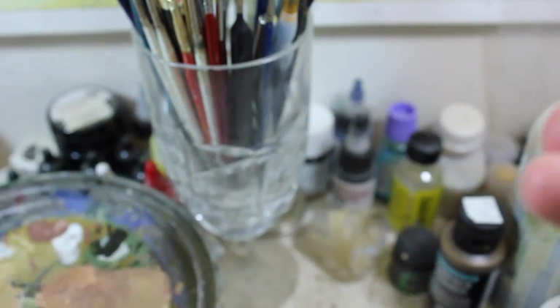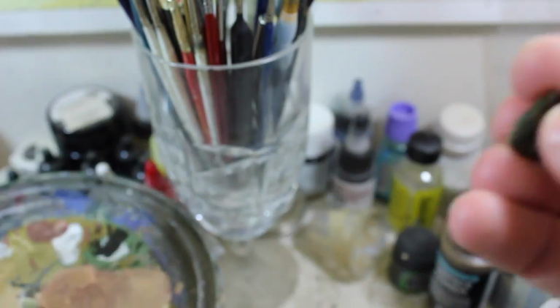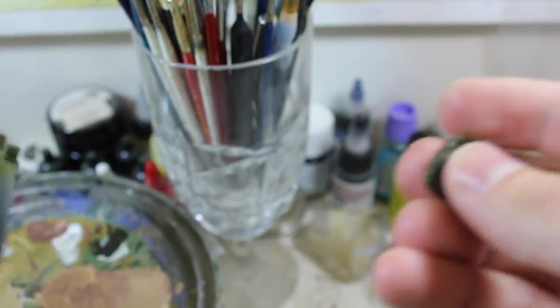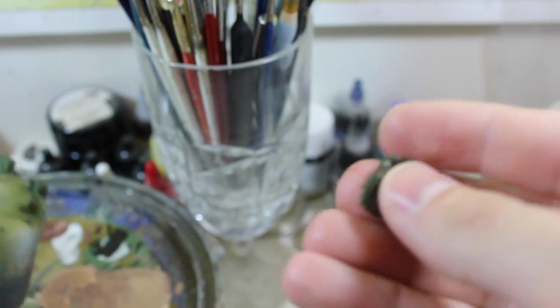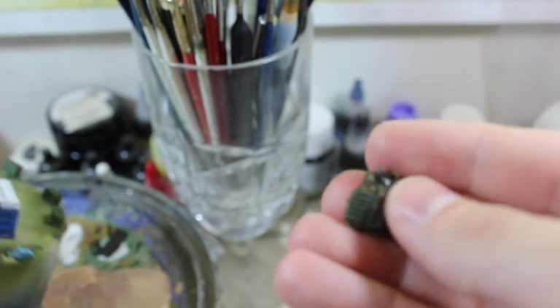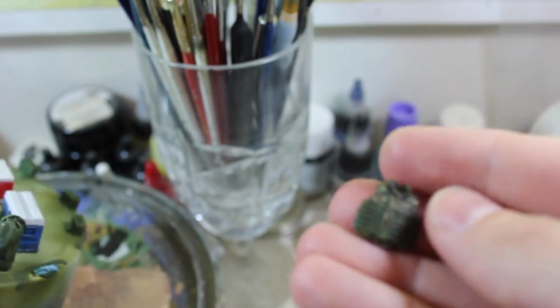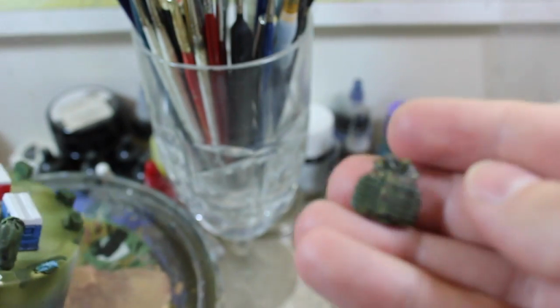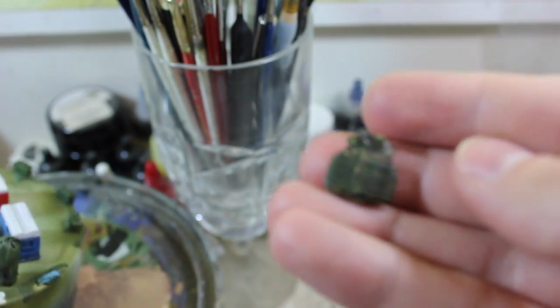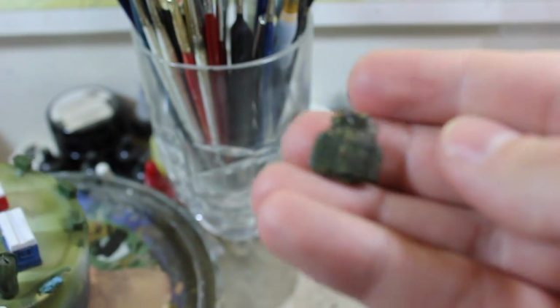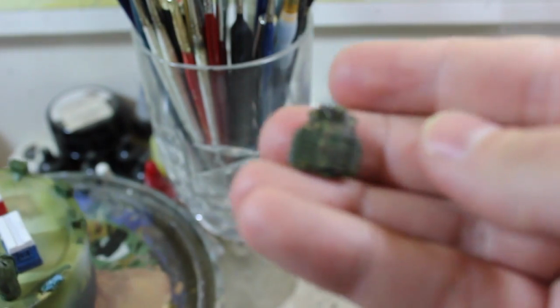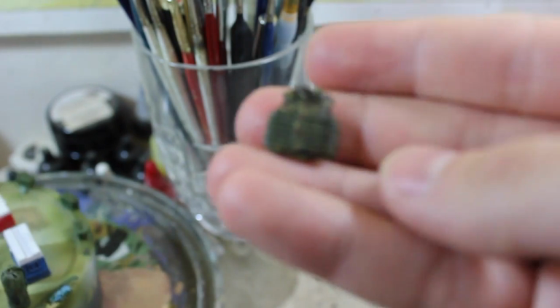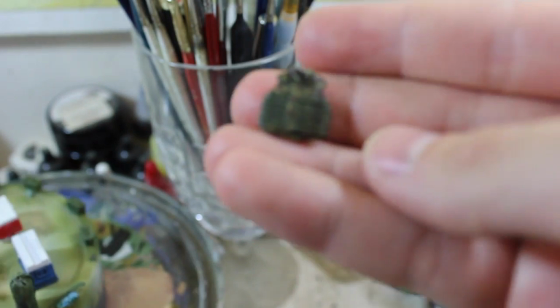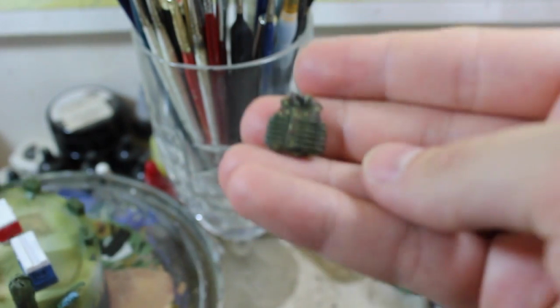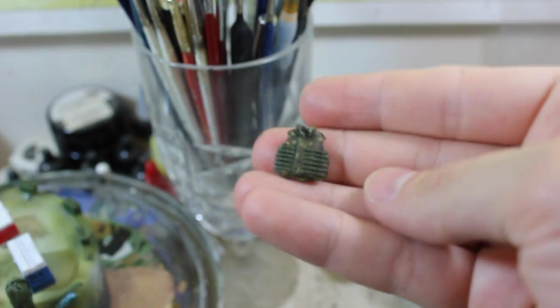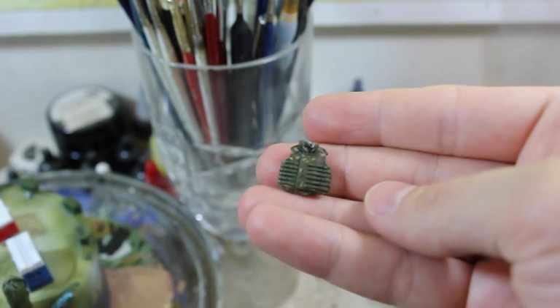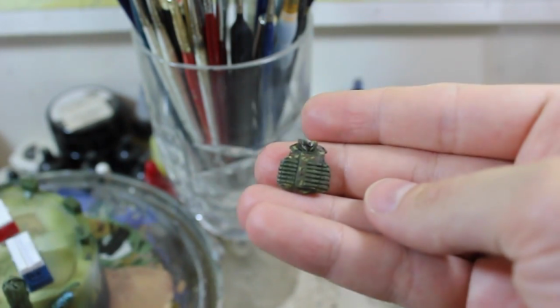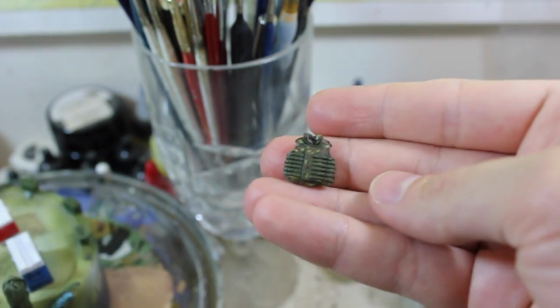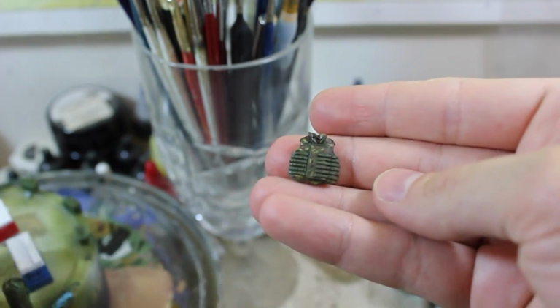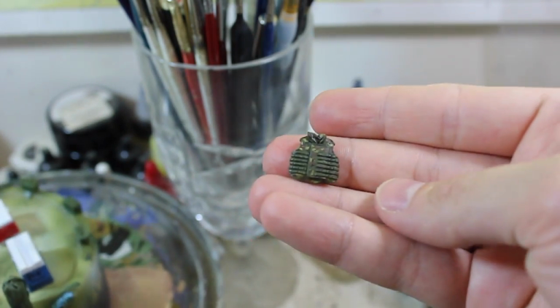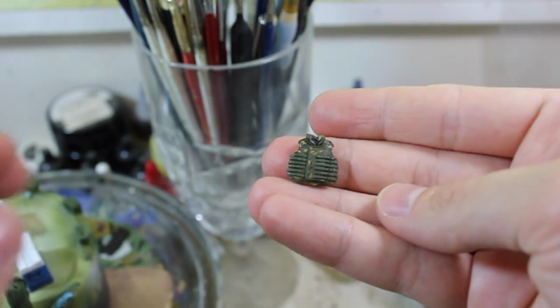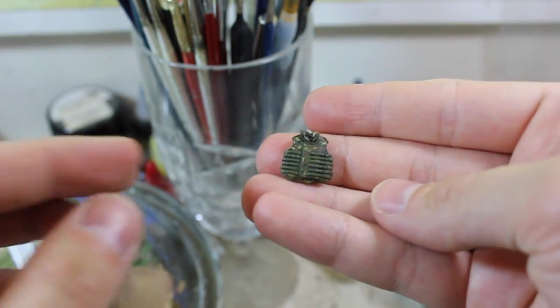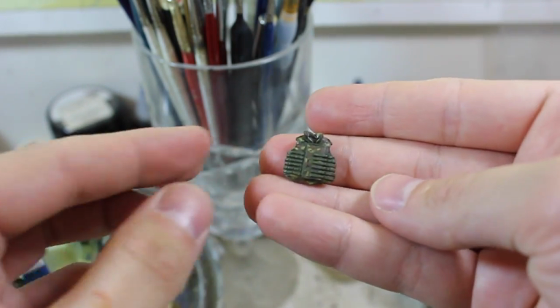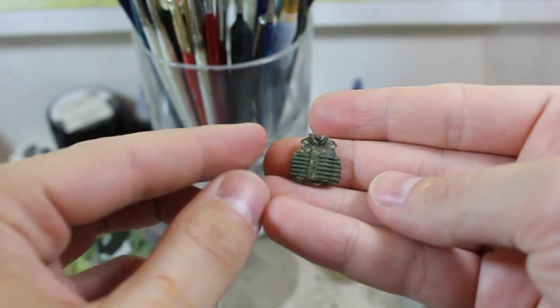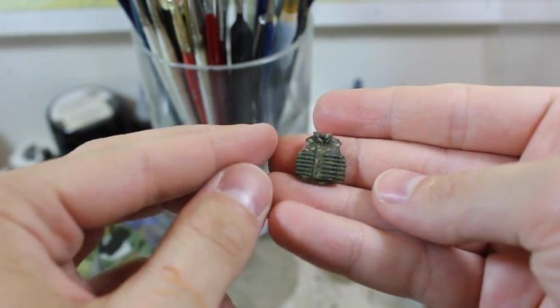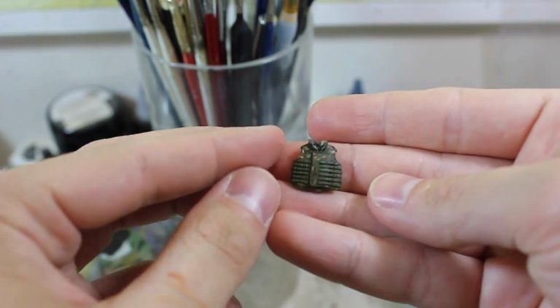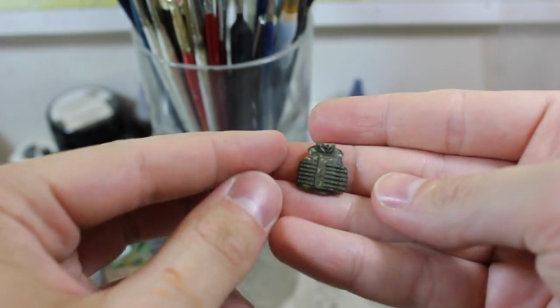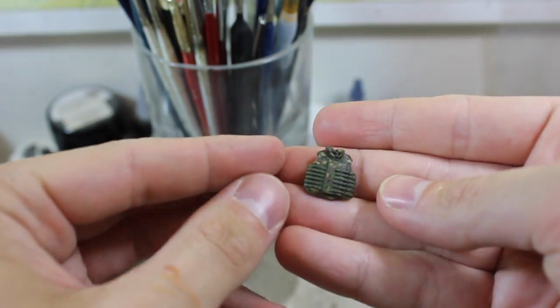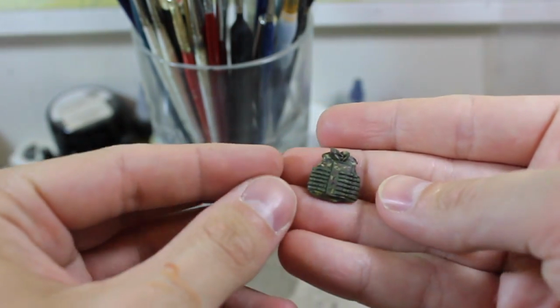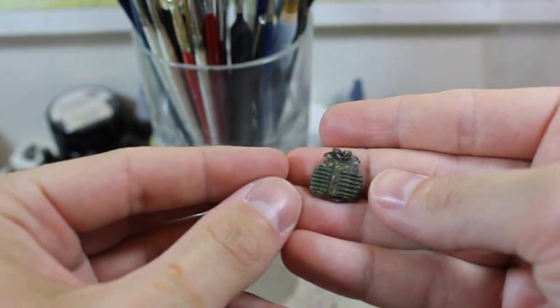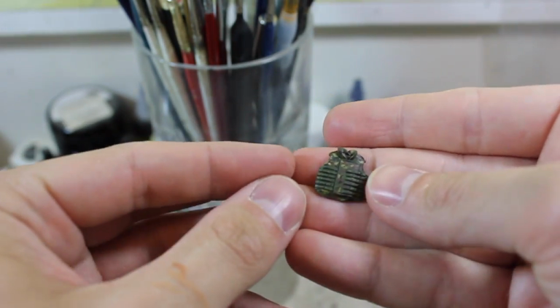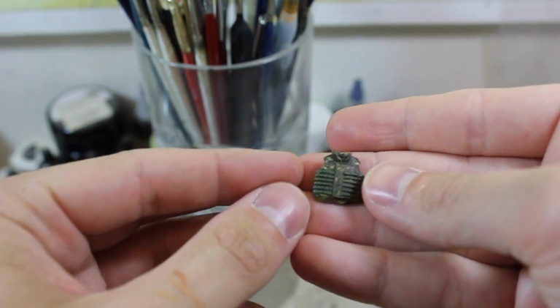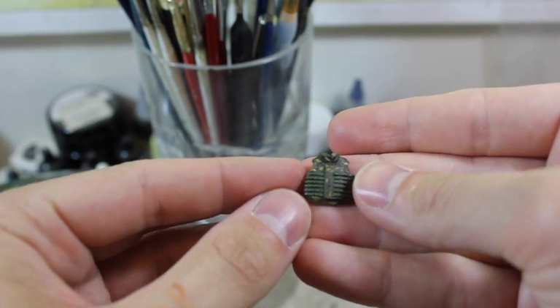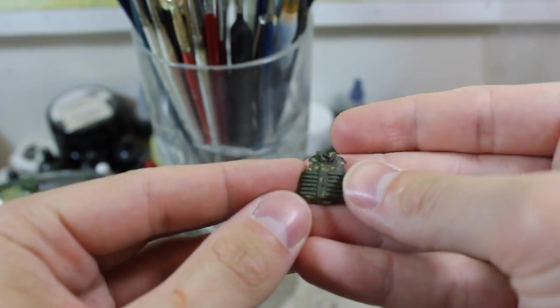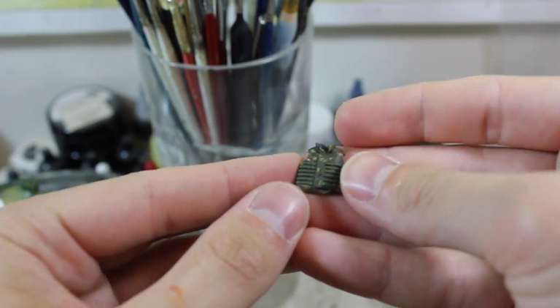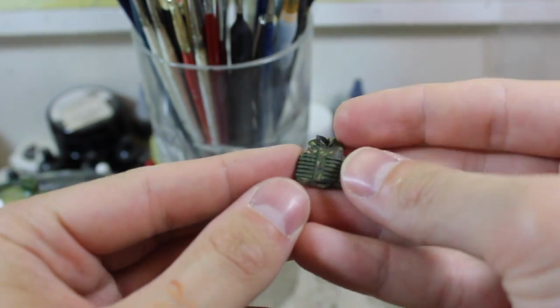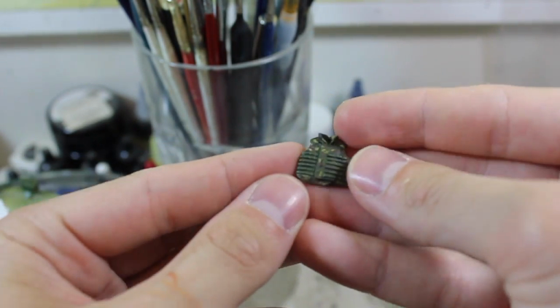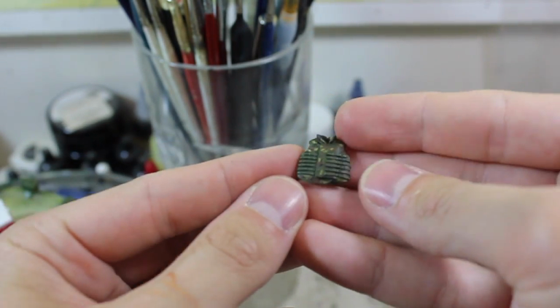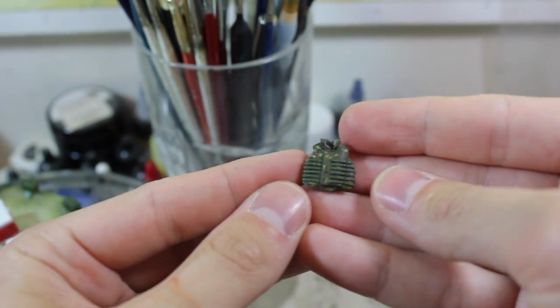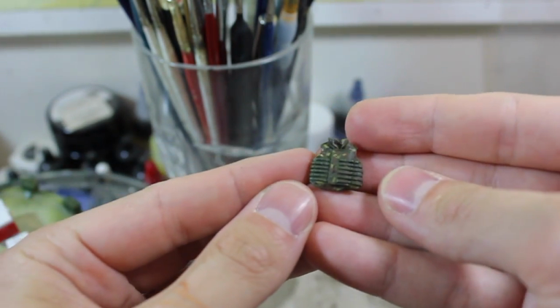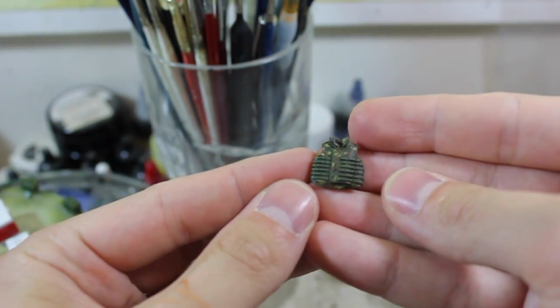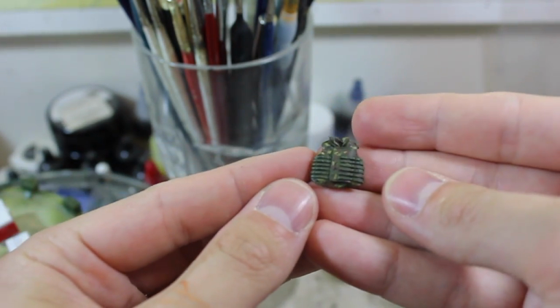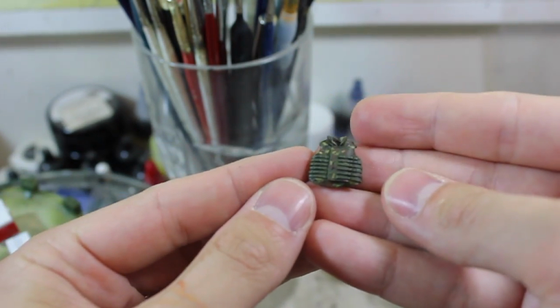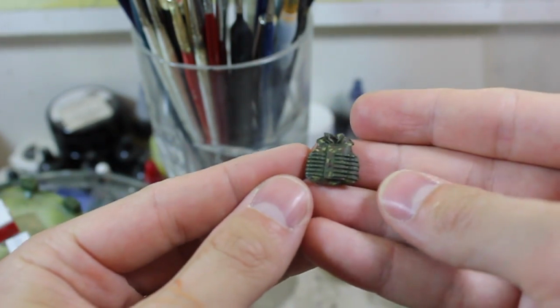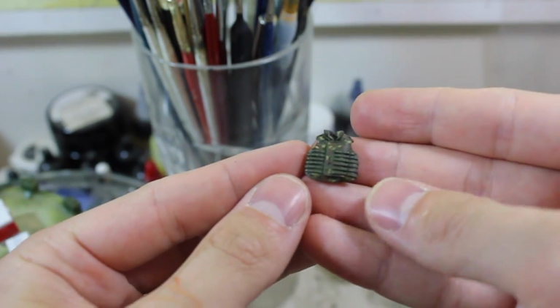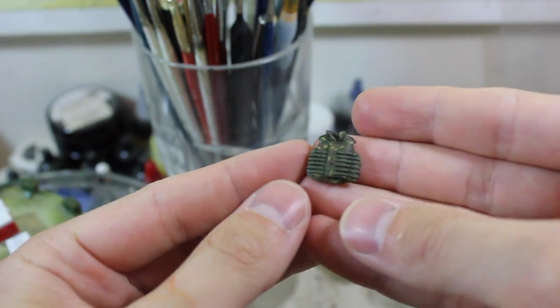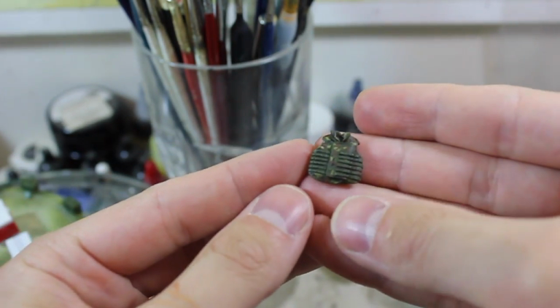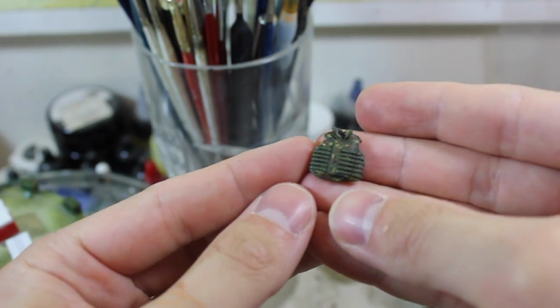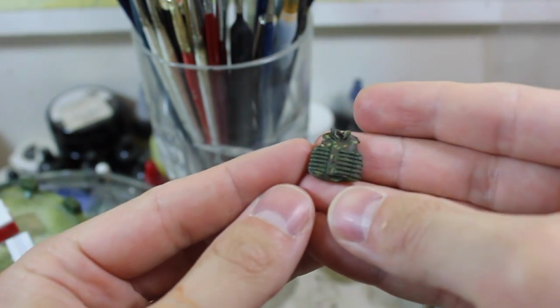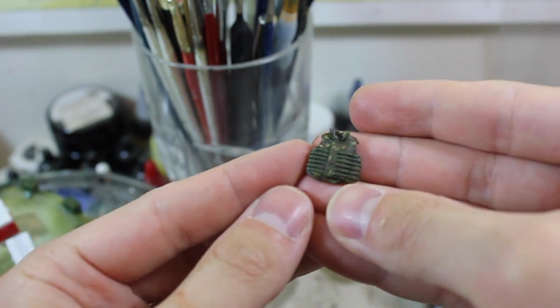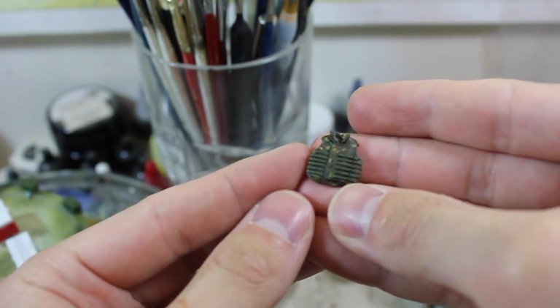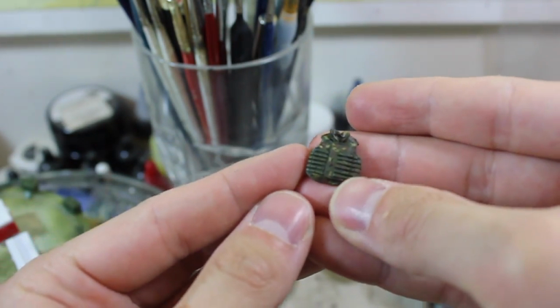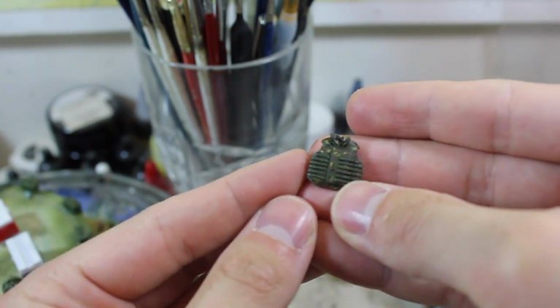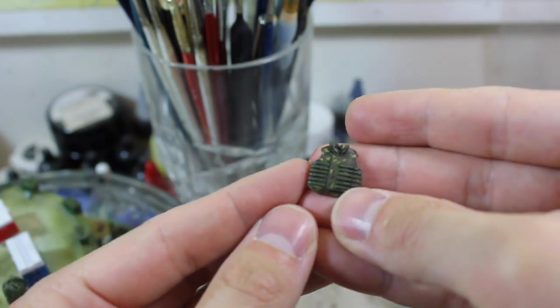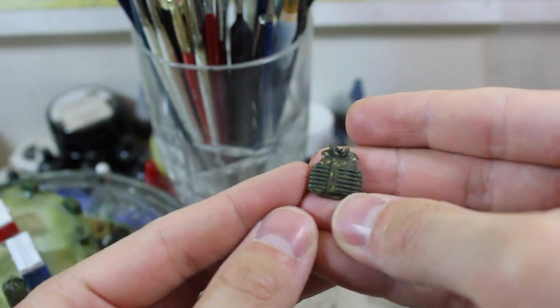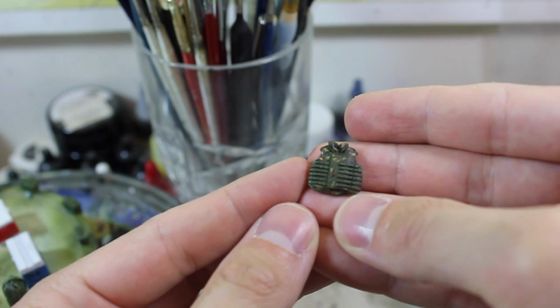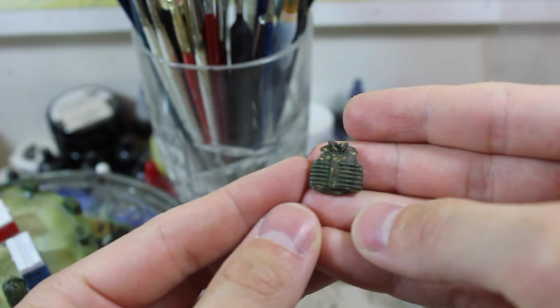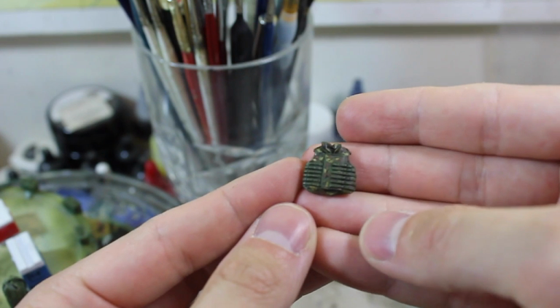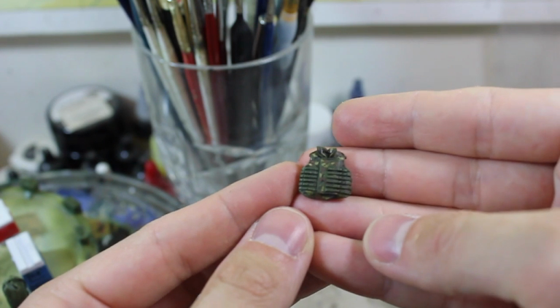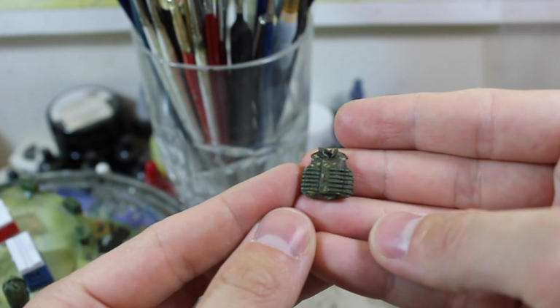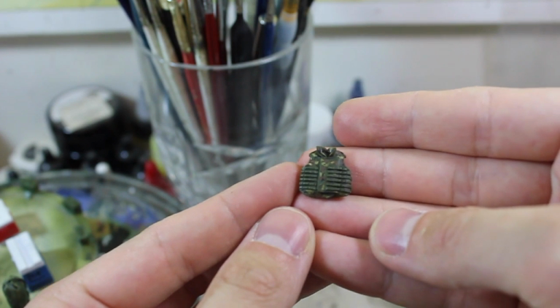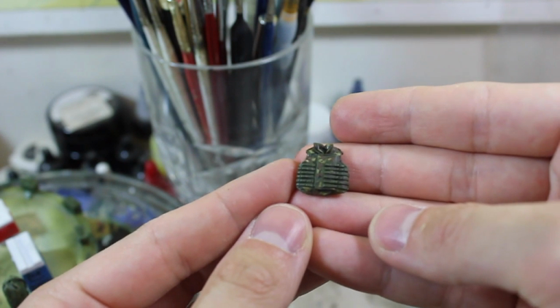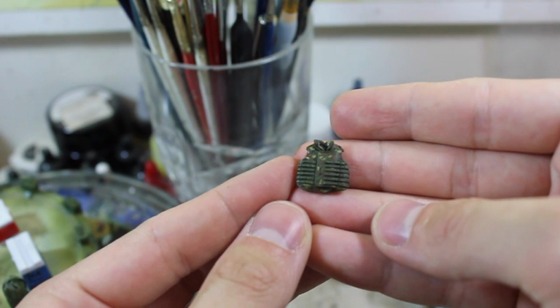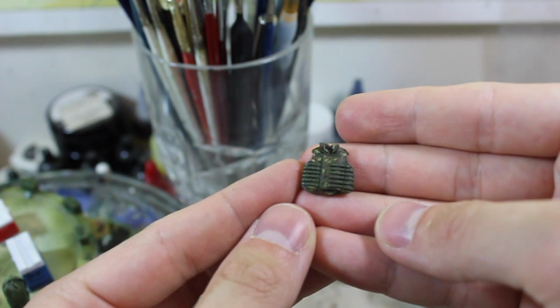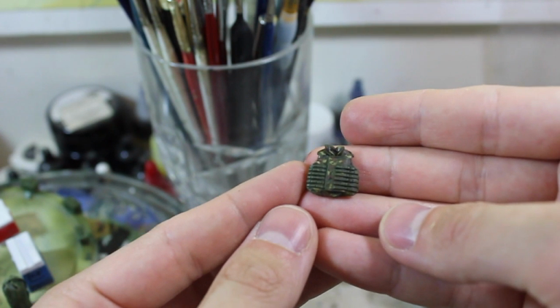So far this stuff is coming along really well and I'm really excited to crack on with the Abrams.